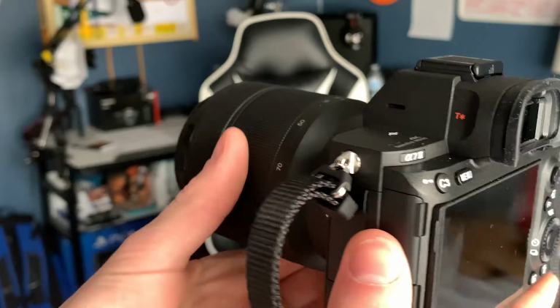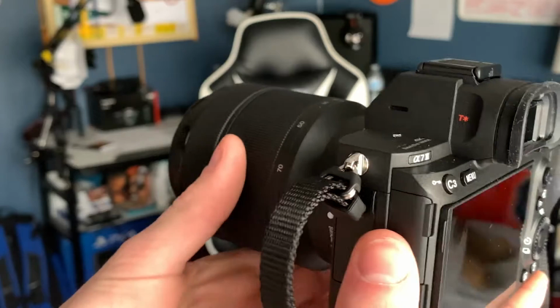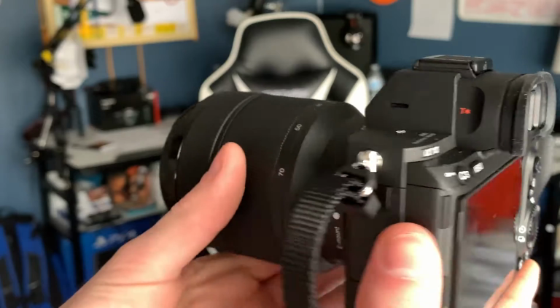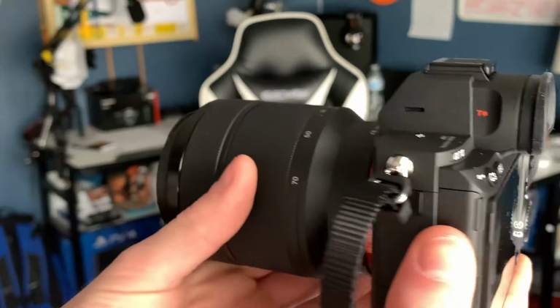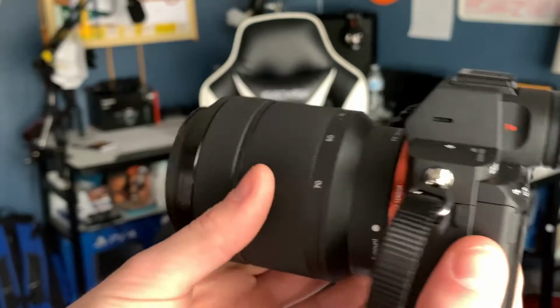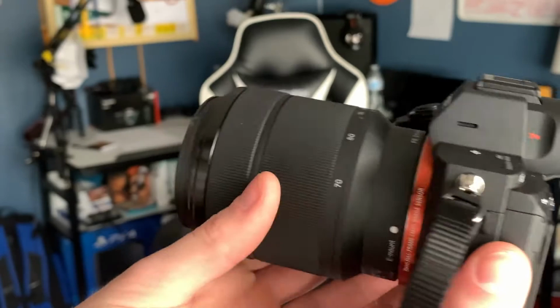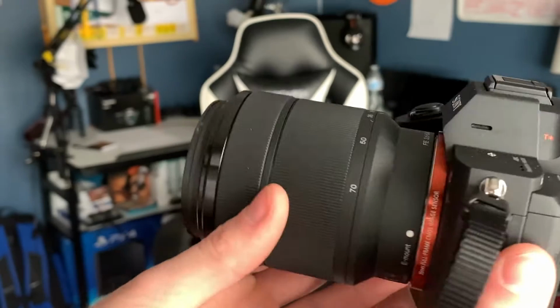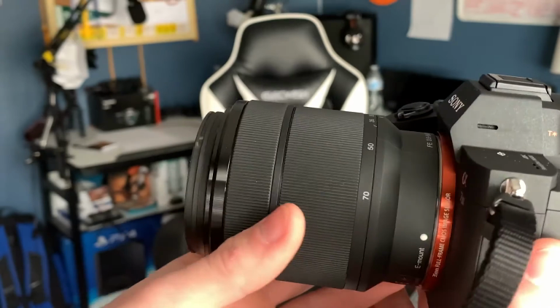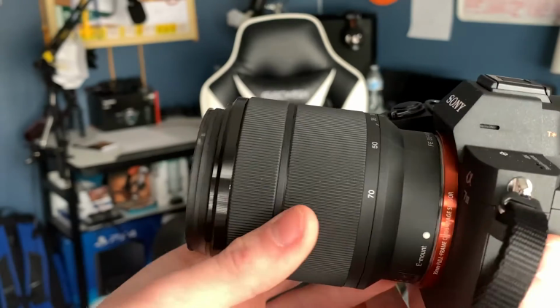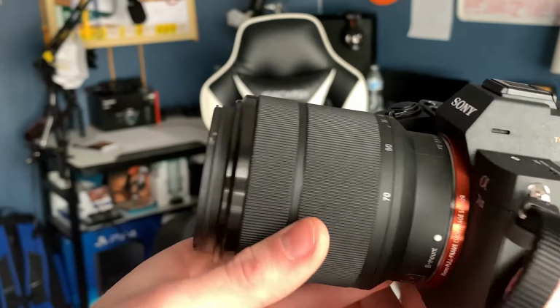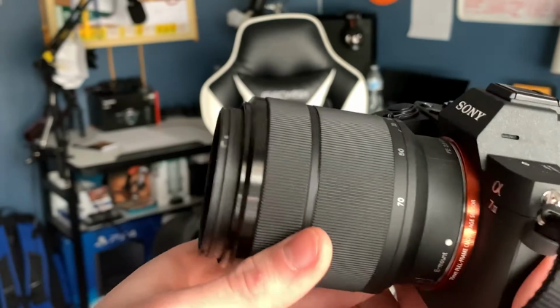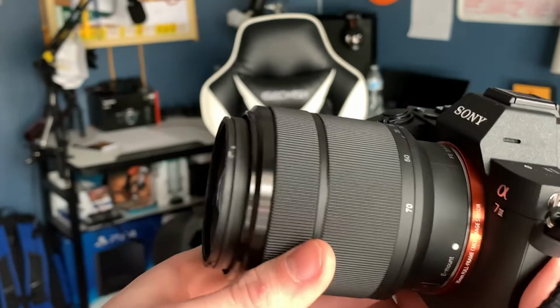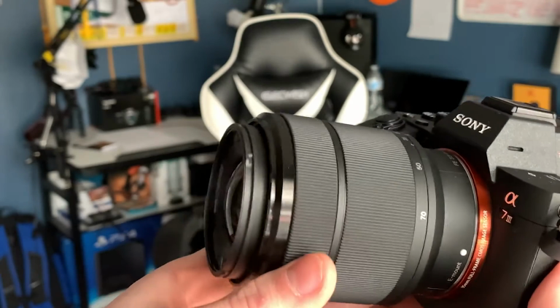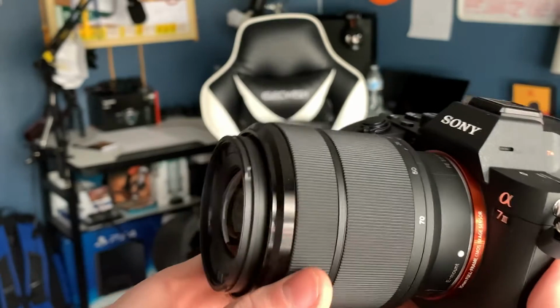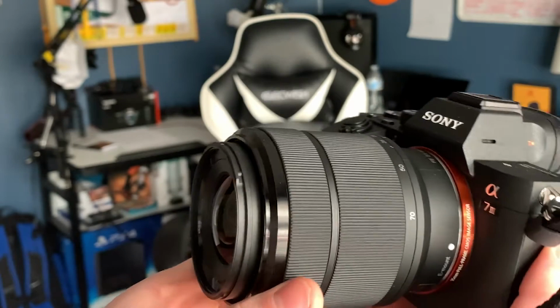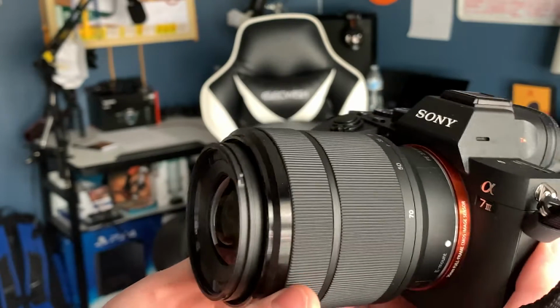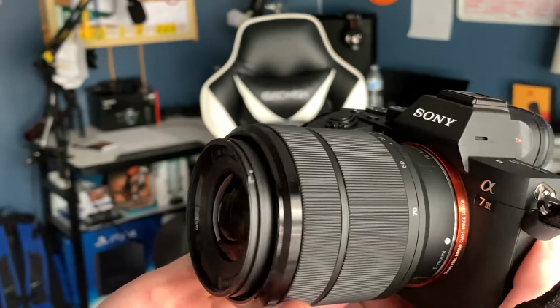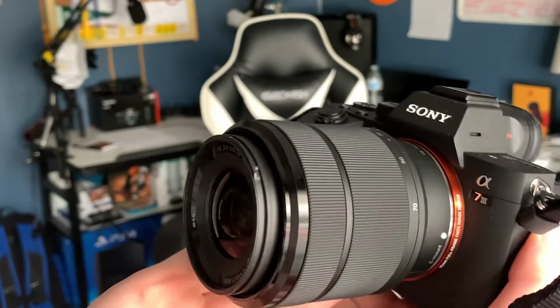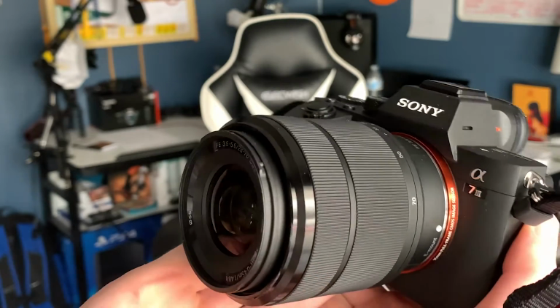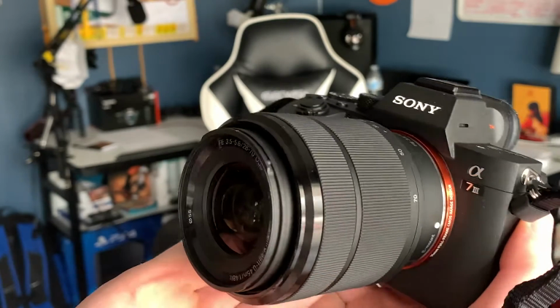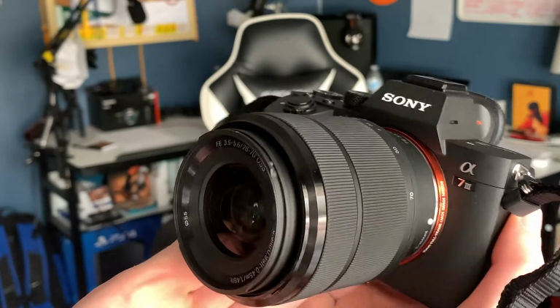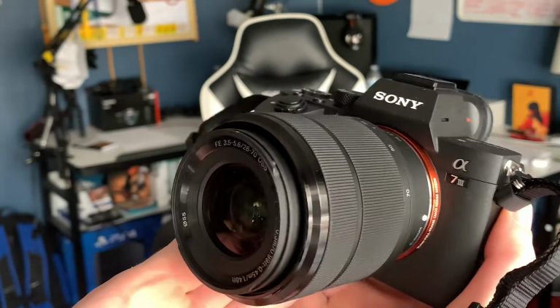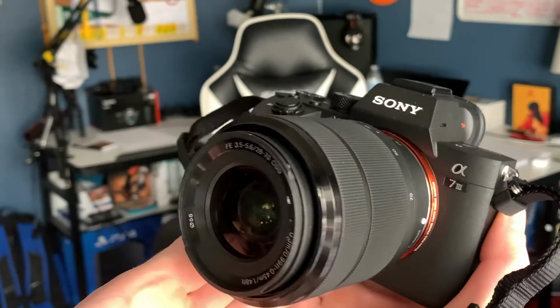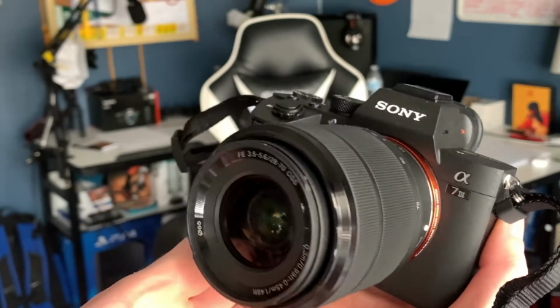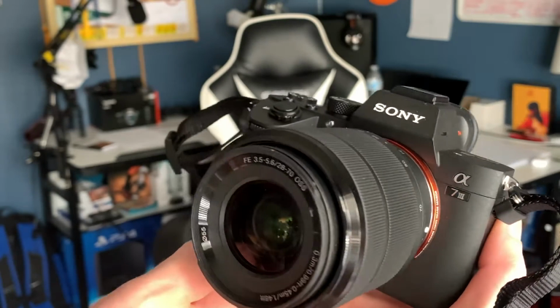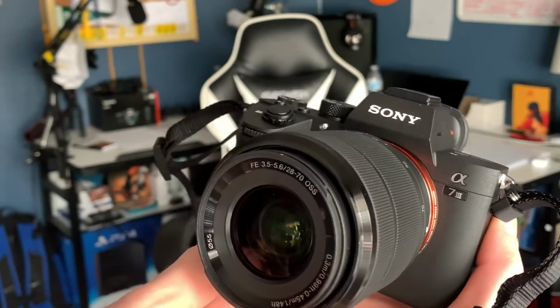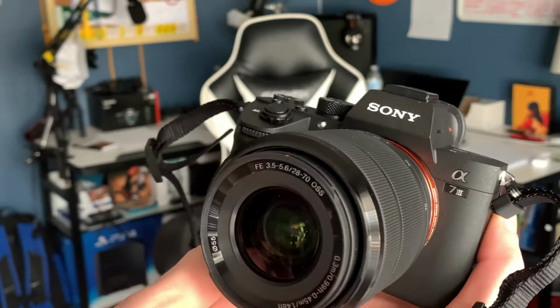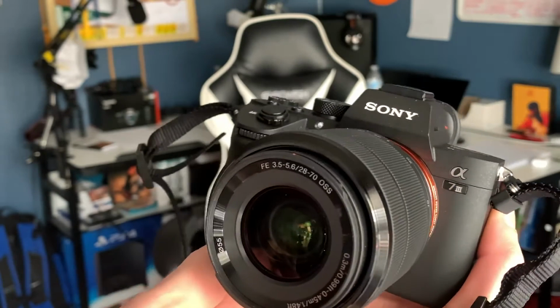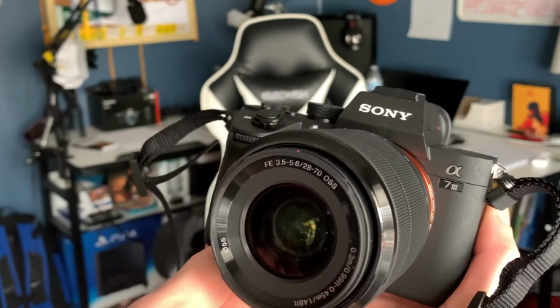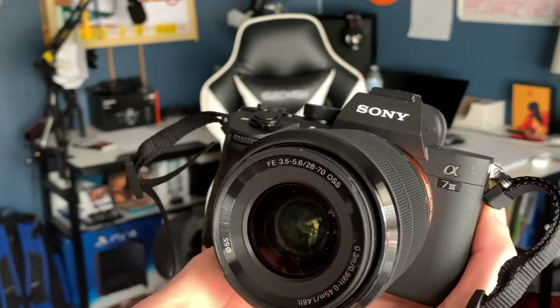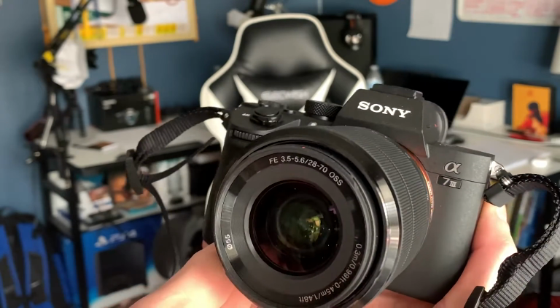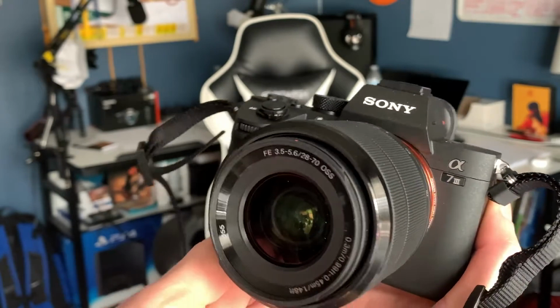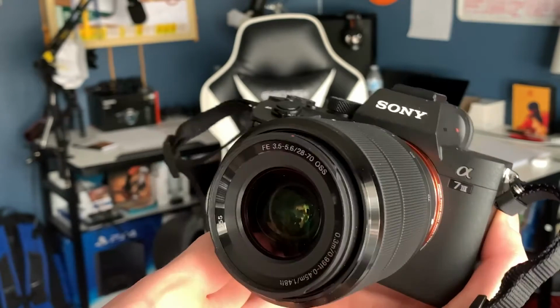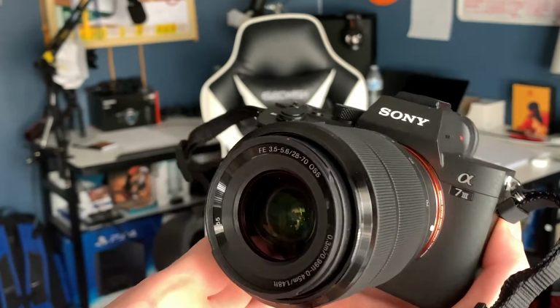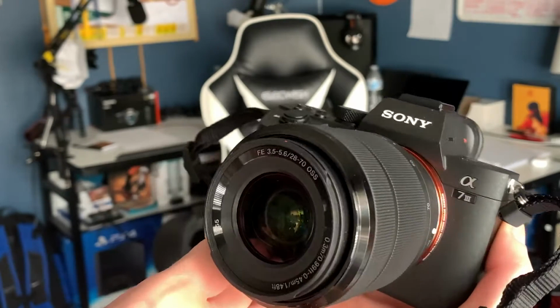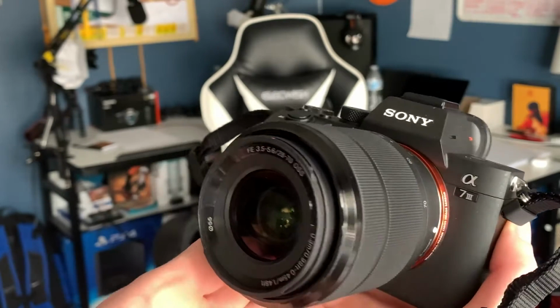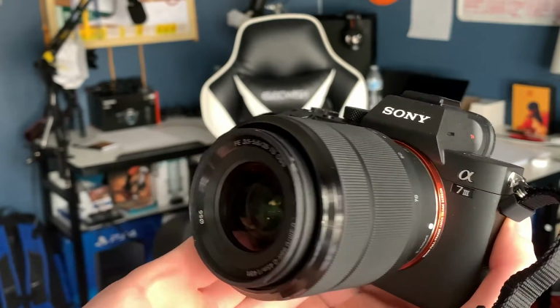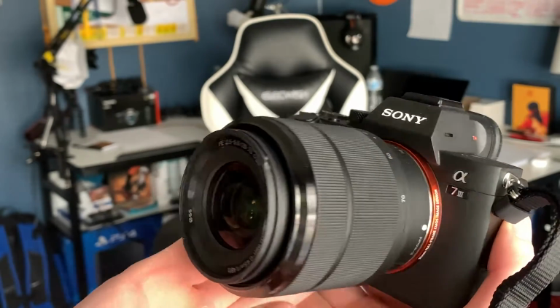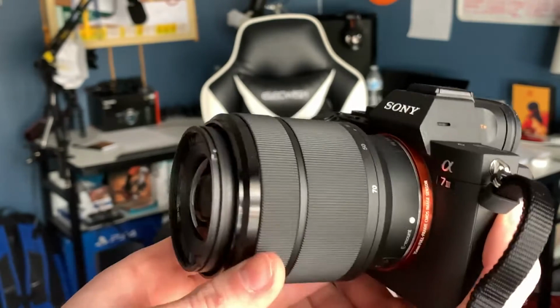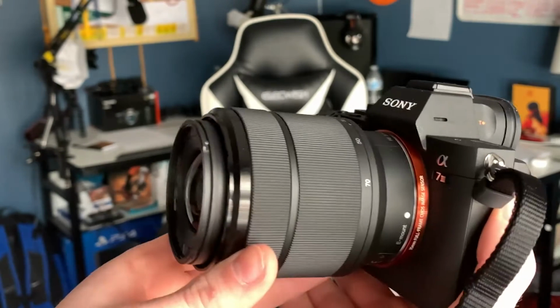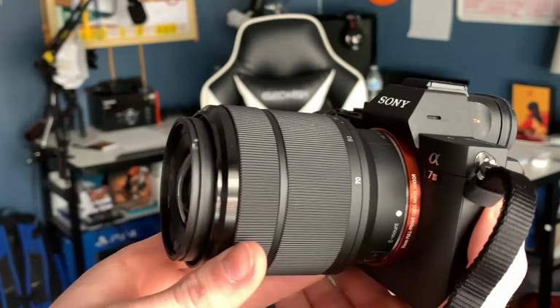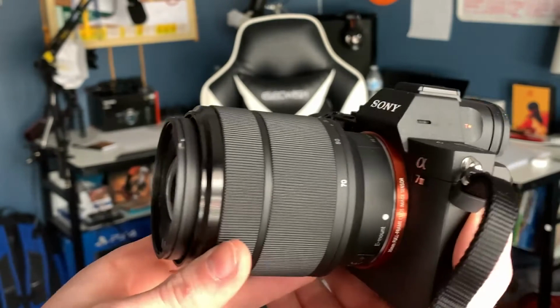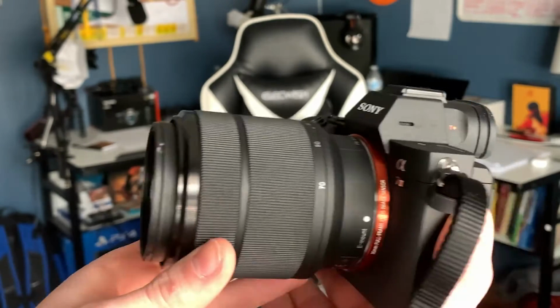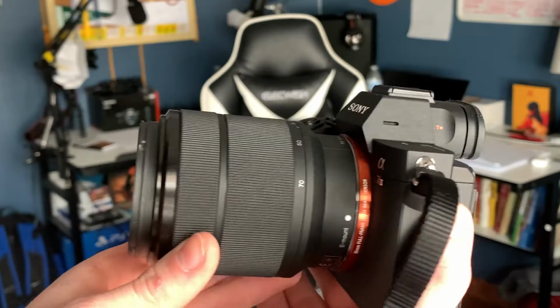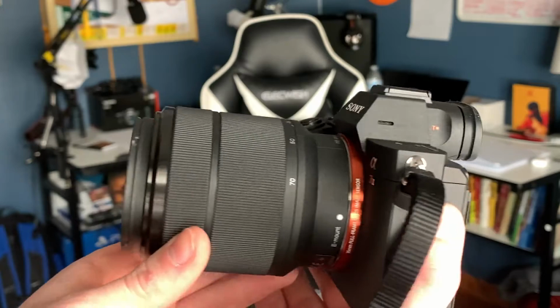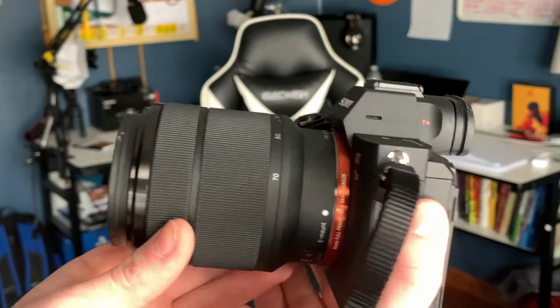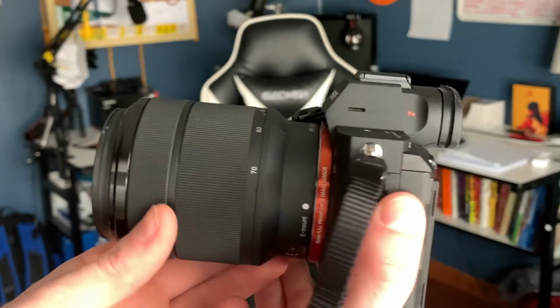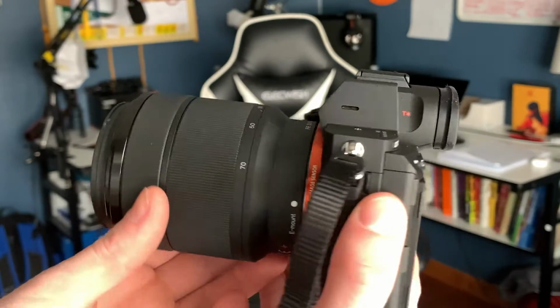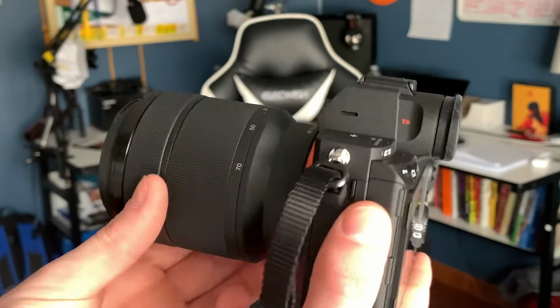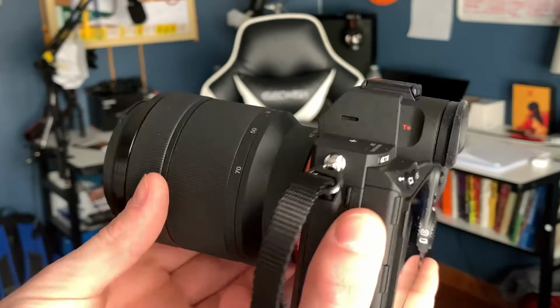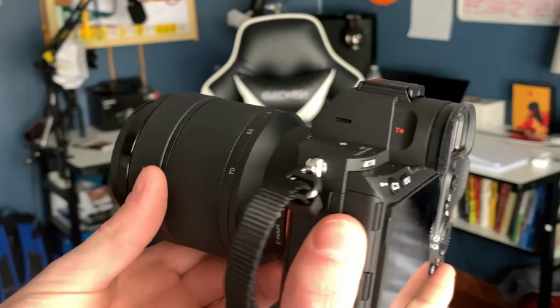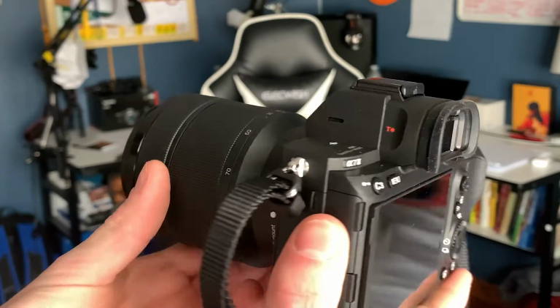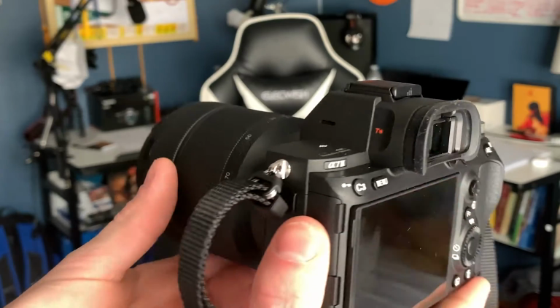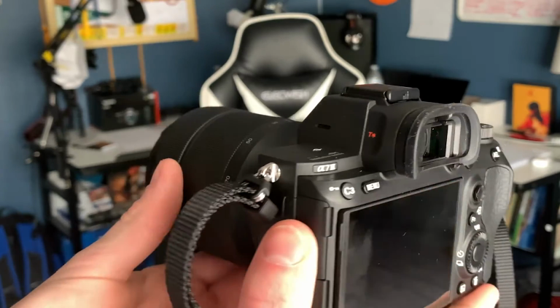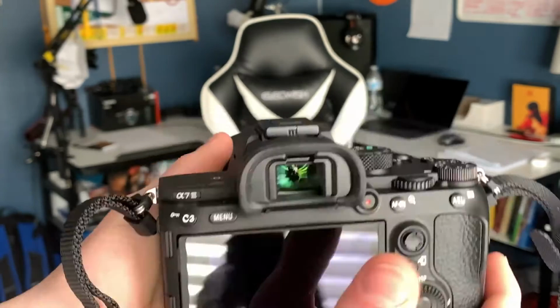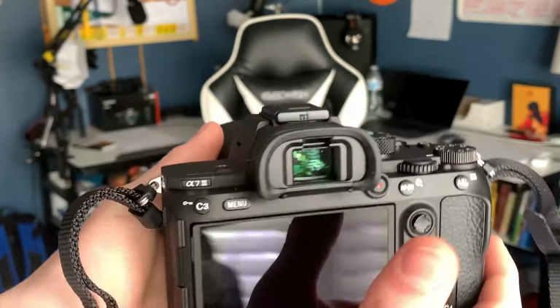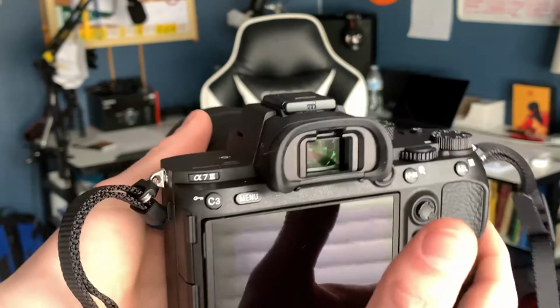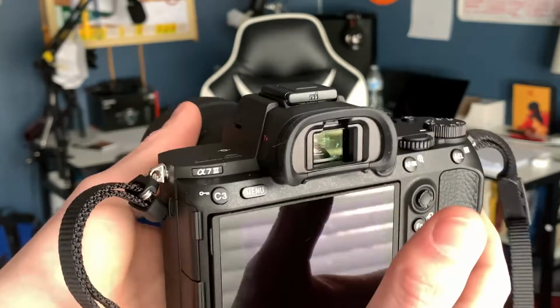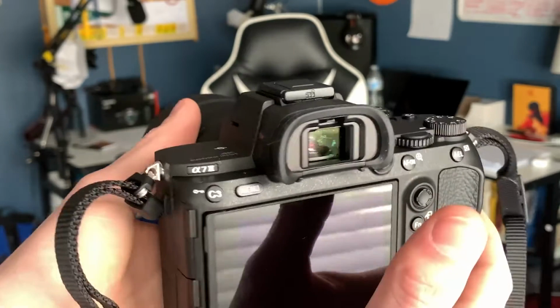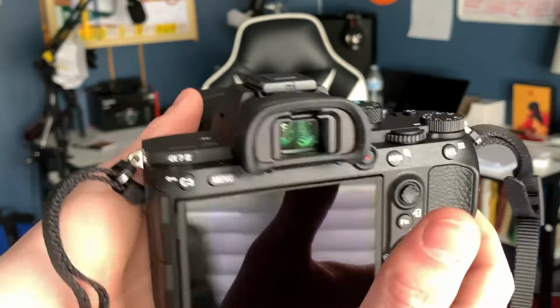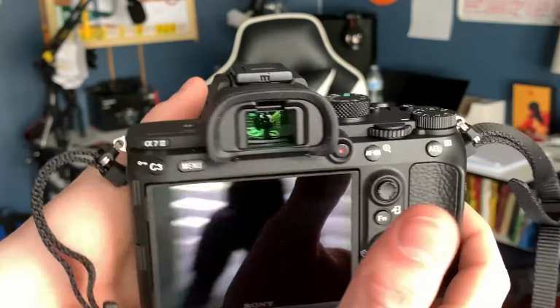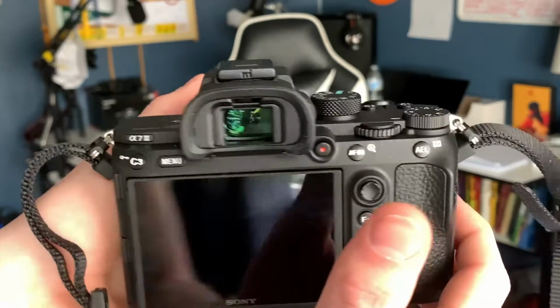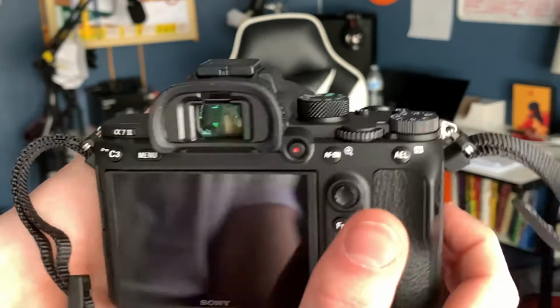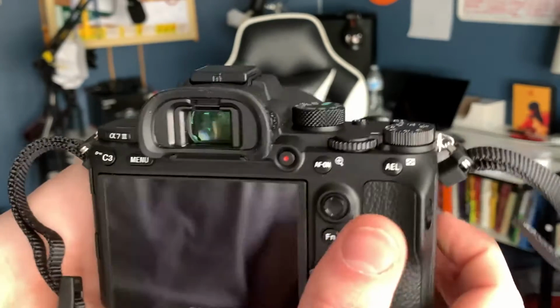This is the Sony a7 III. As you can see, it looks amazing — very pleasing to the eye, beautiful masterpiece.